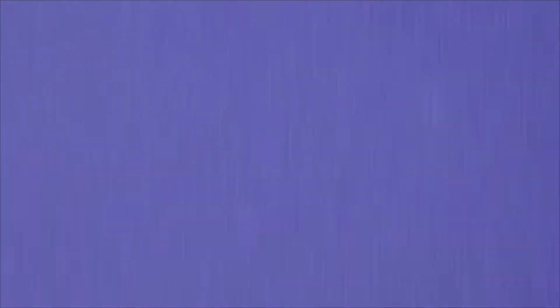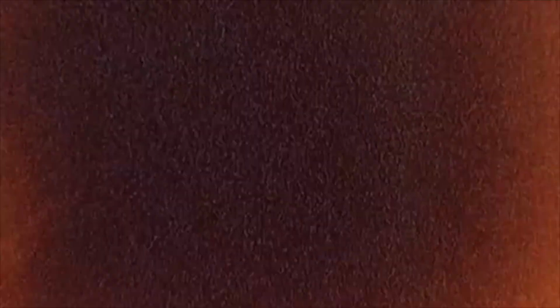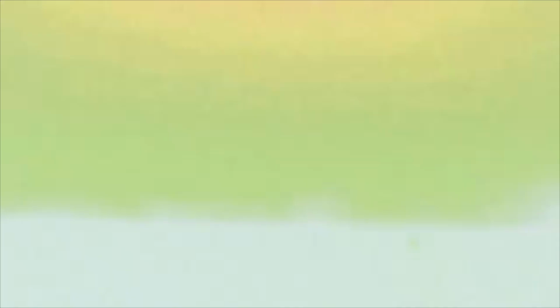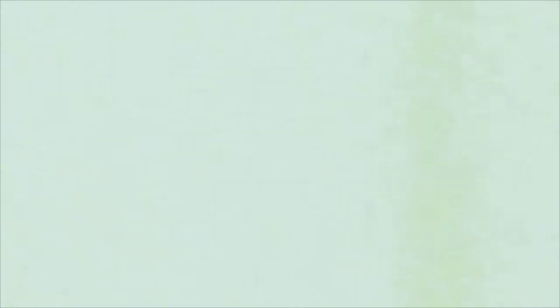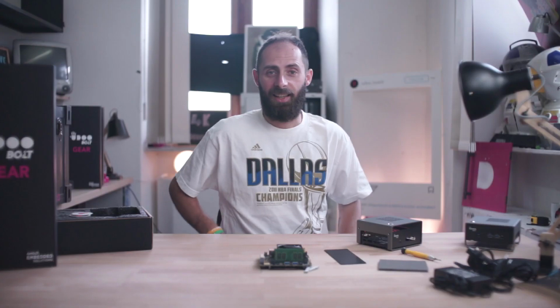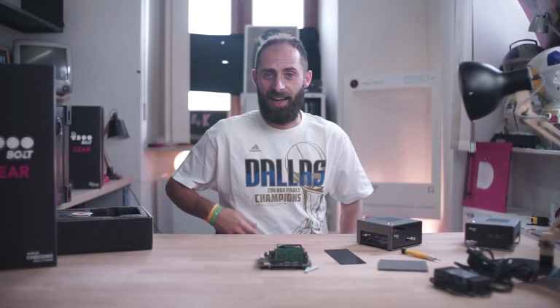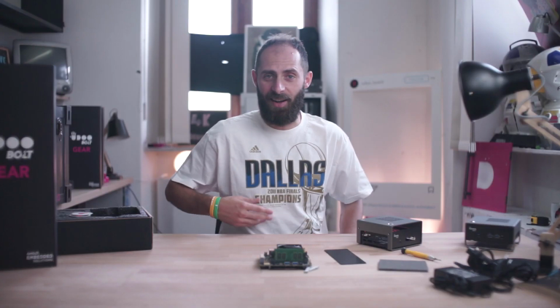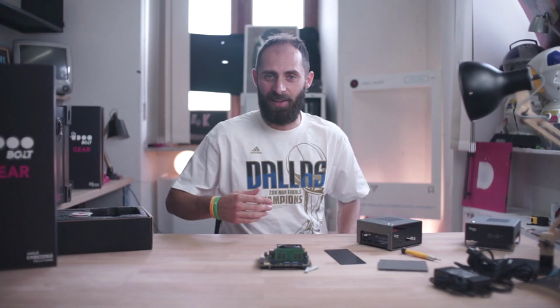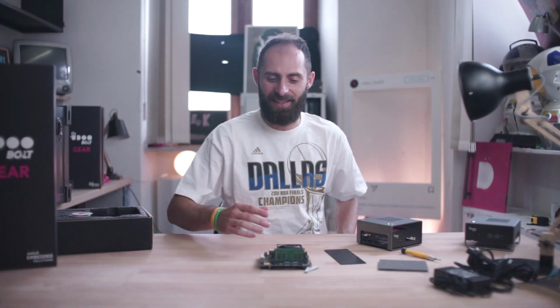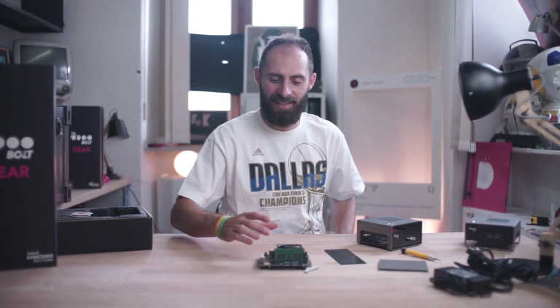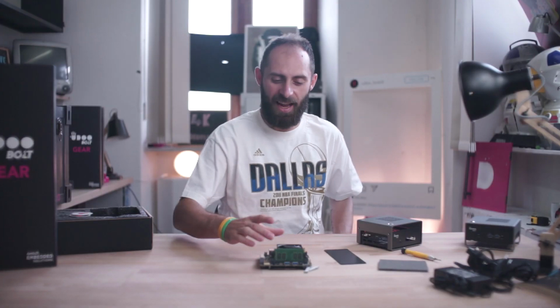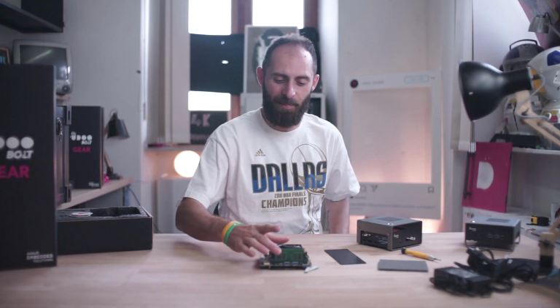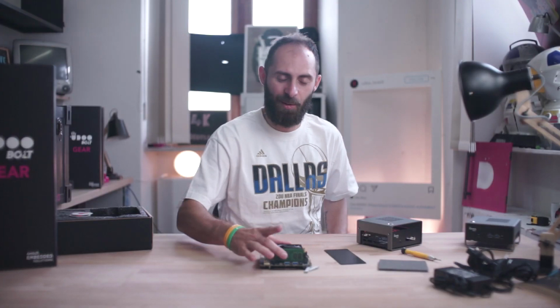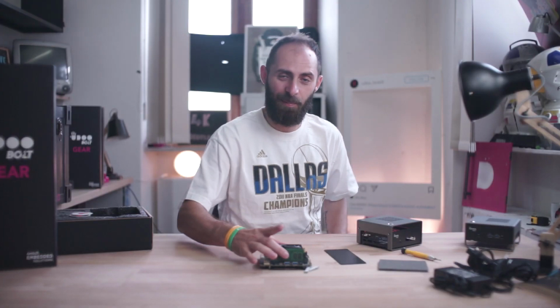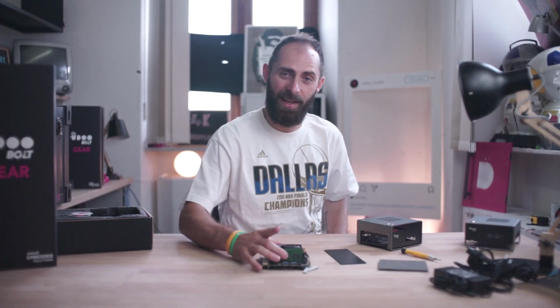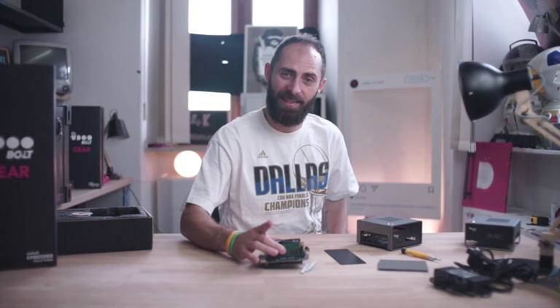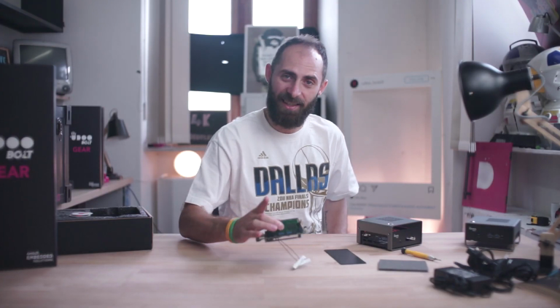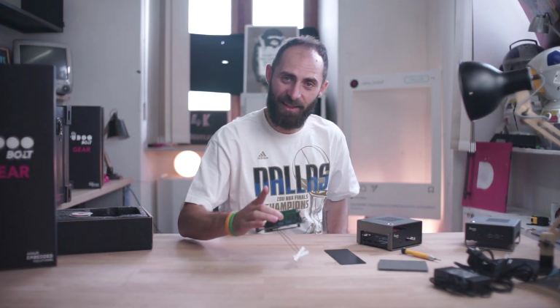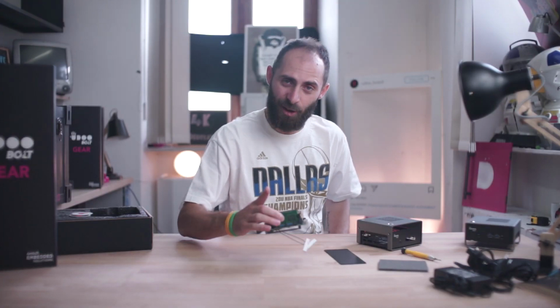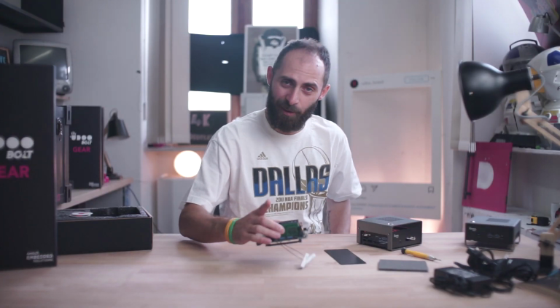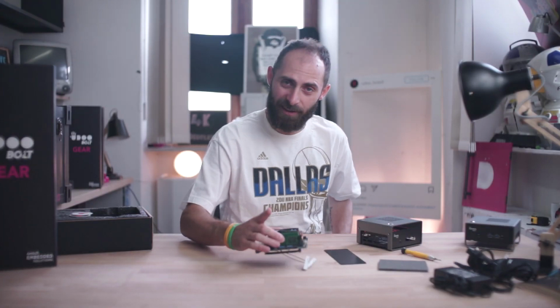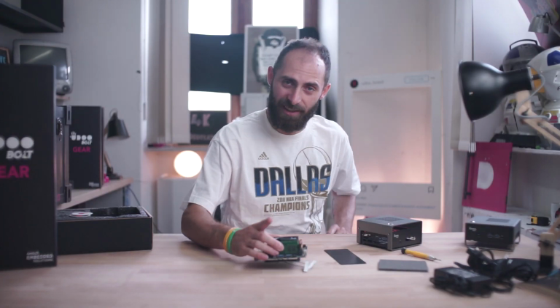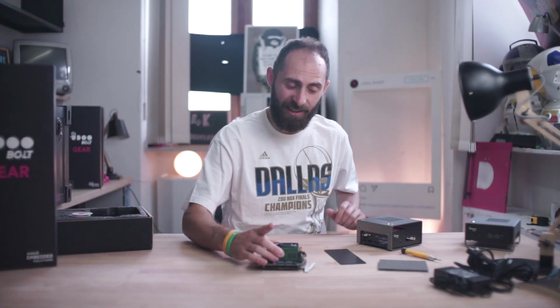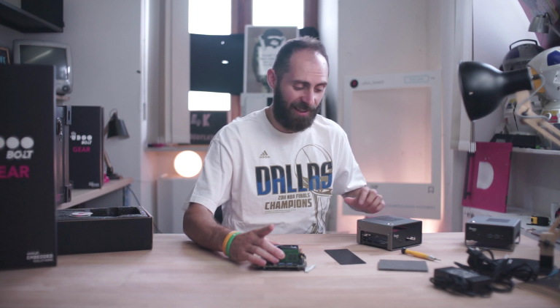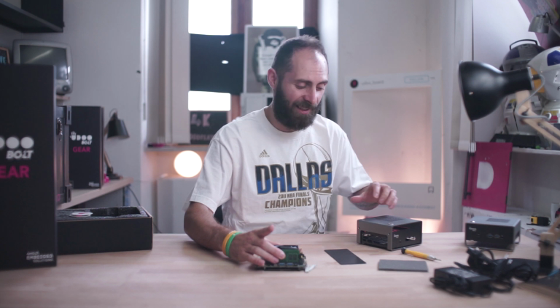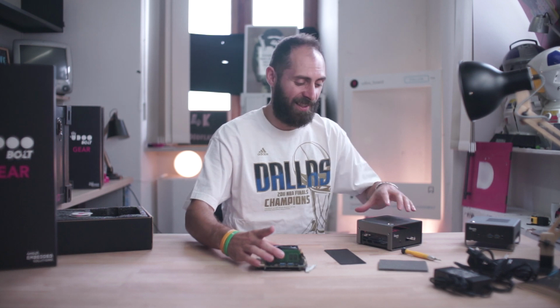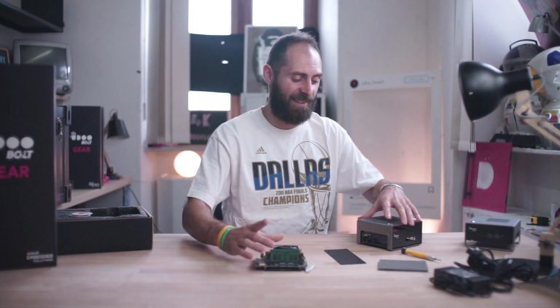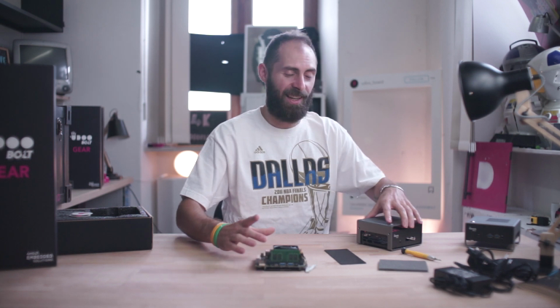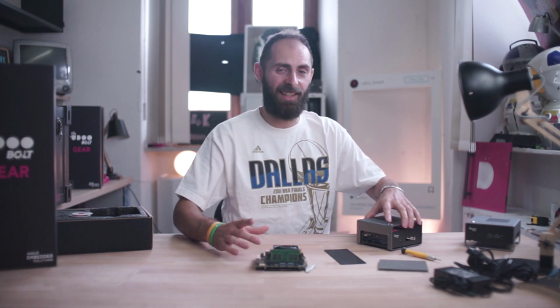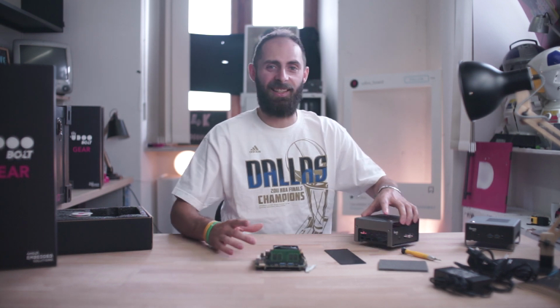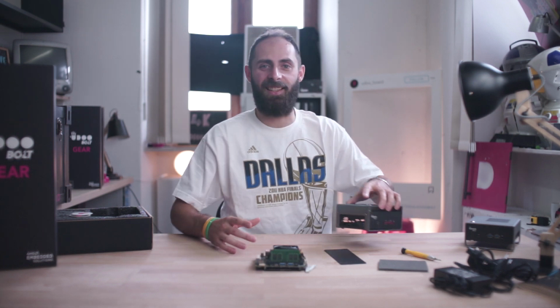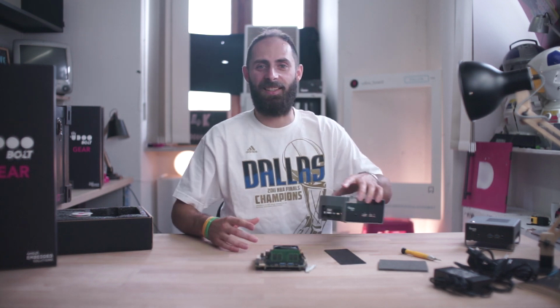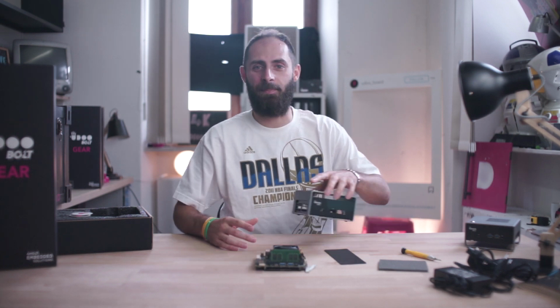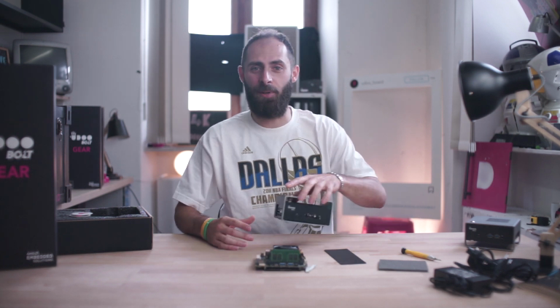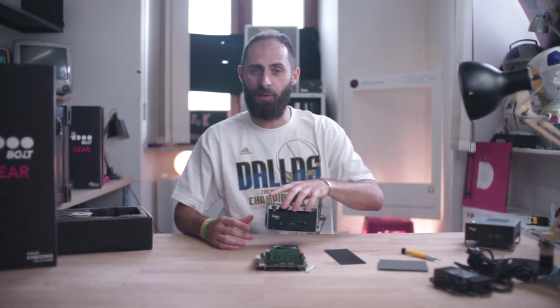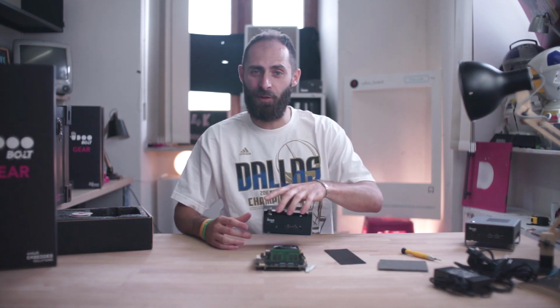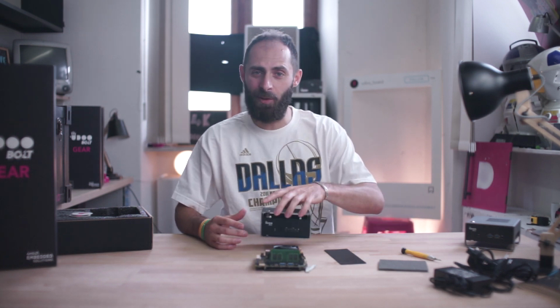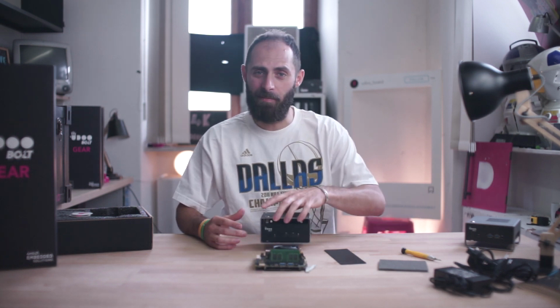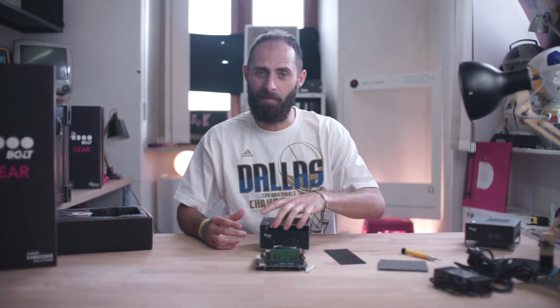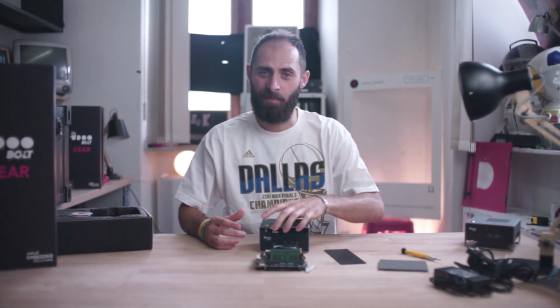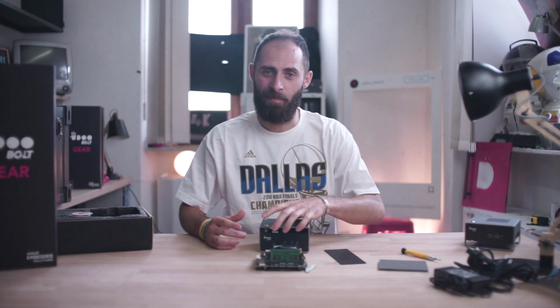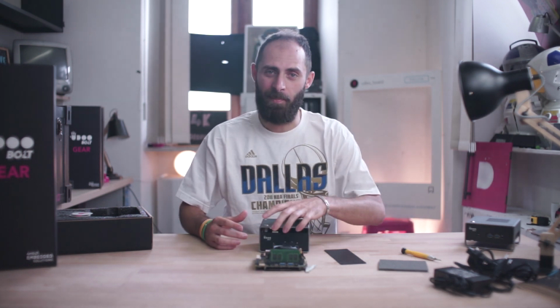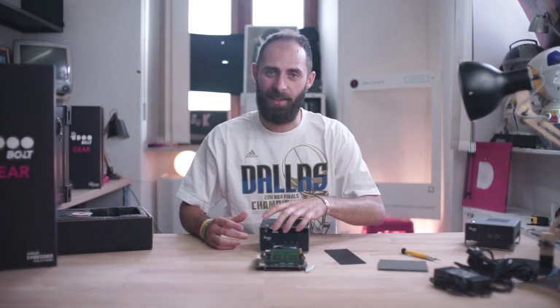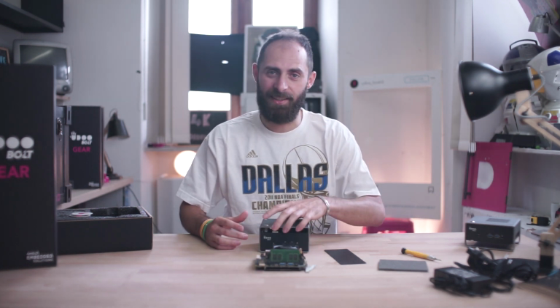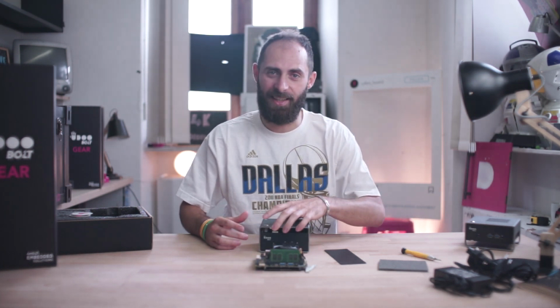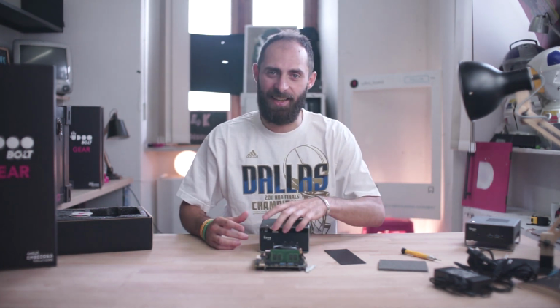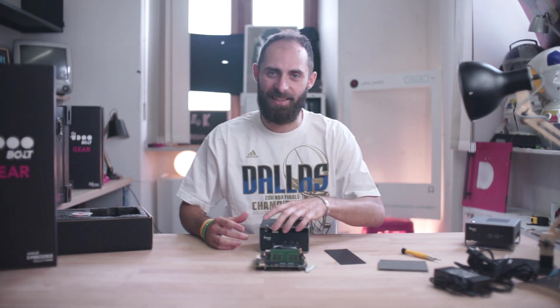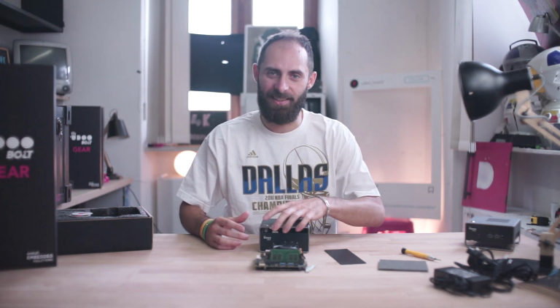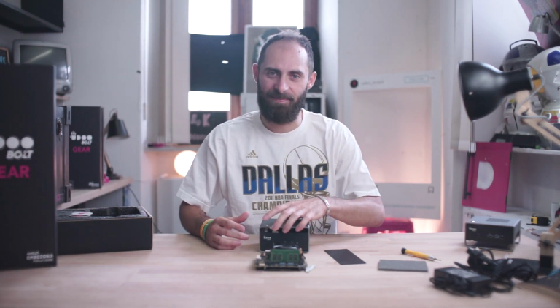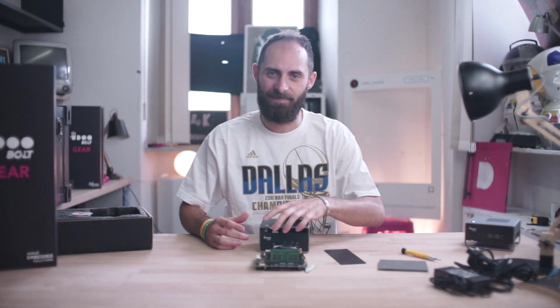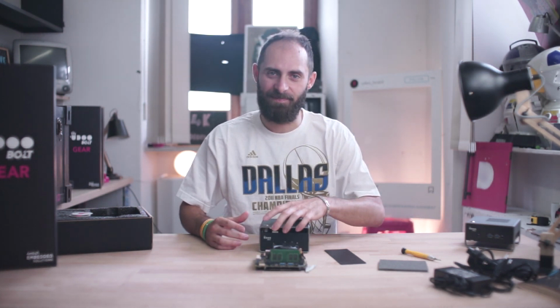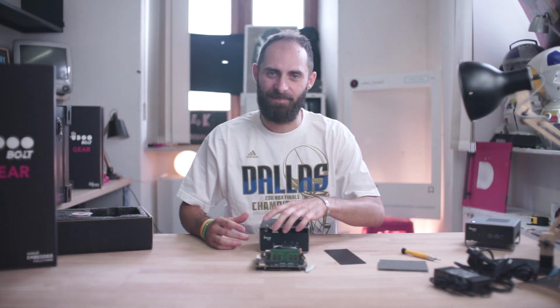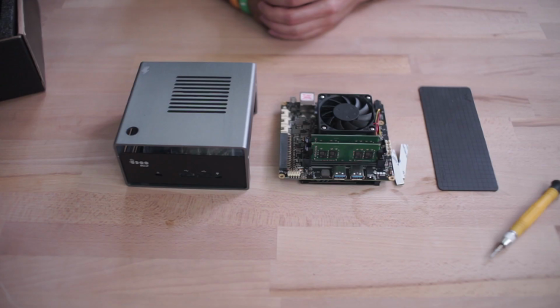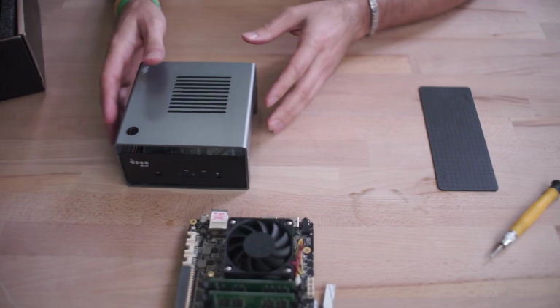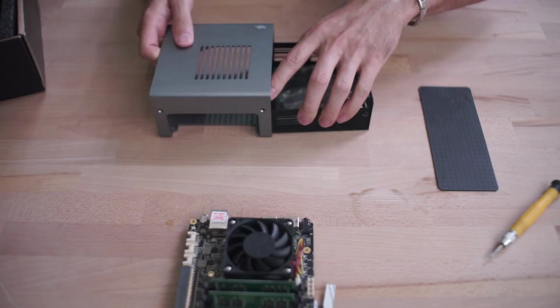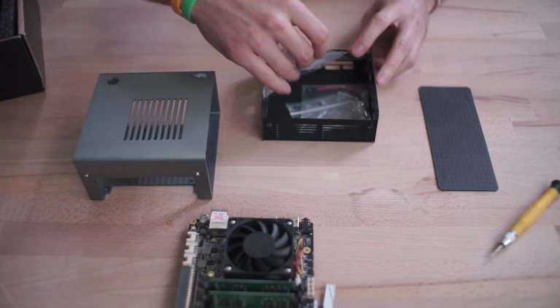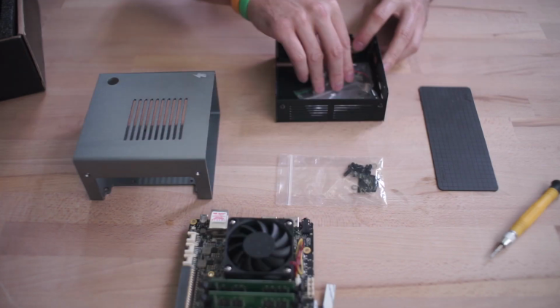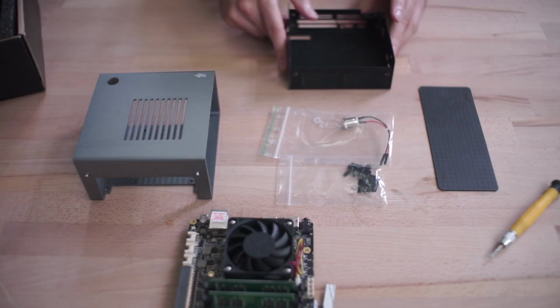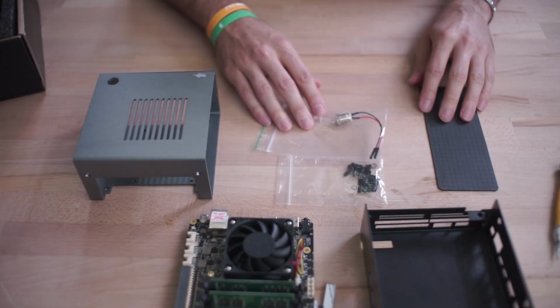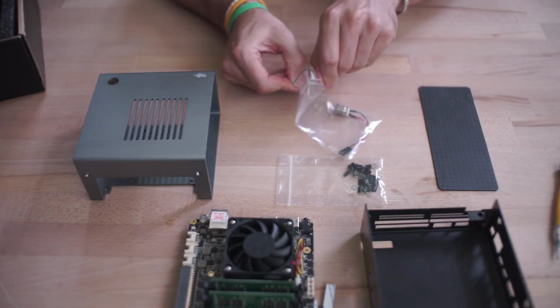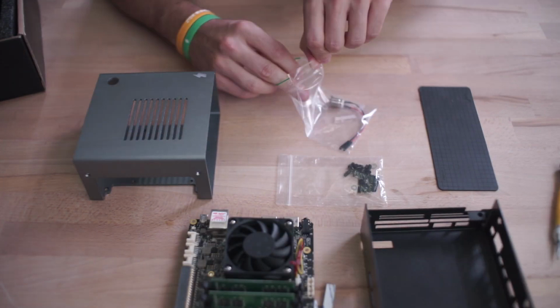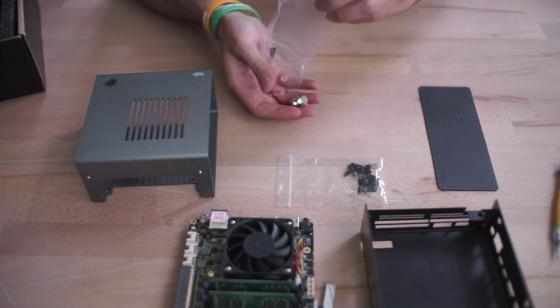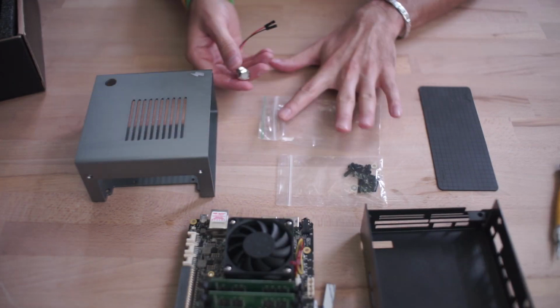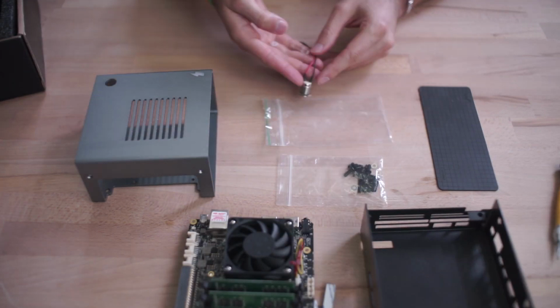Now it's time to place the YouDoVolt gear inside this beautiful metal case. Let's go!